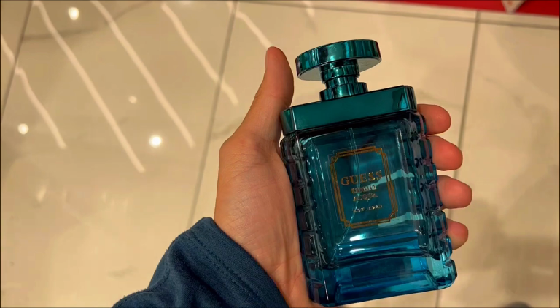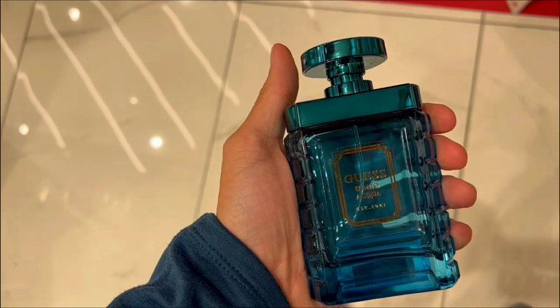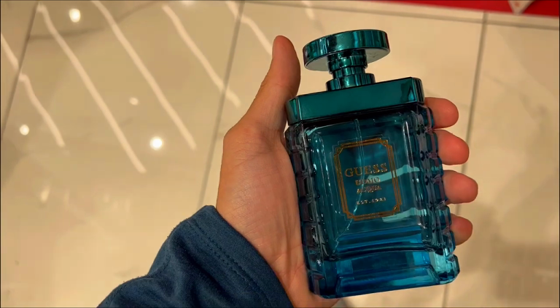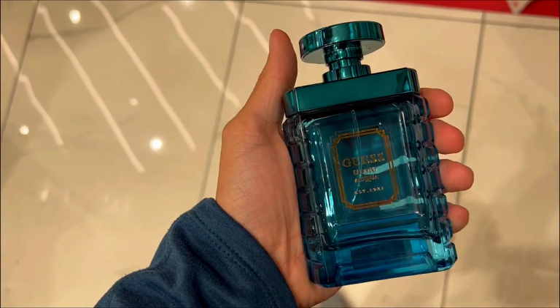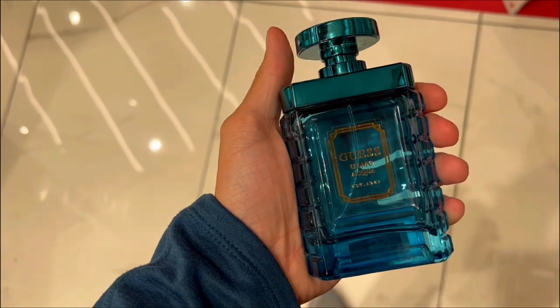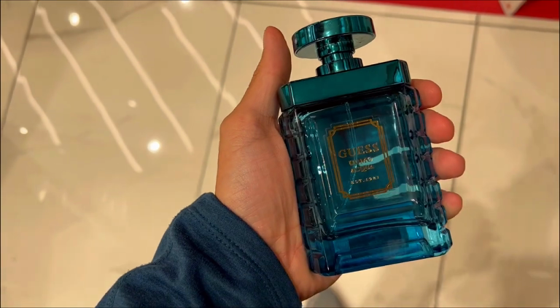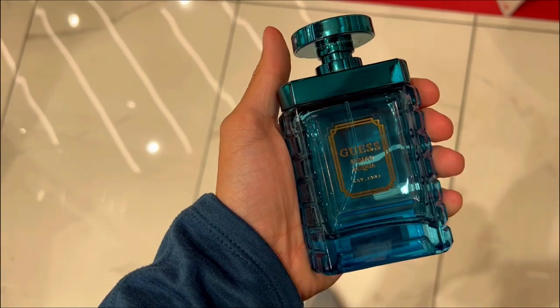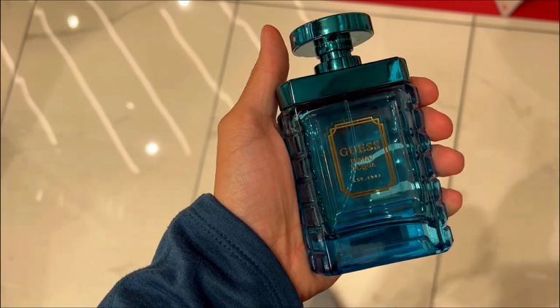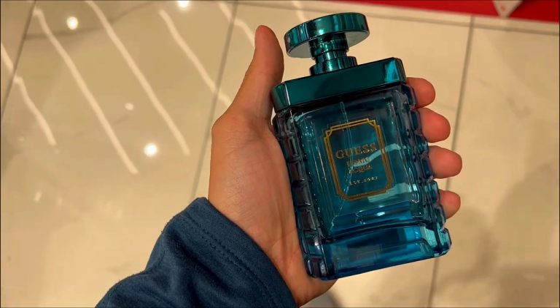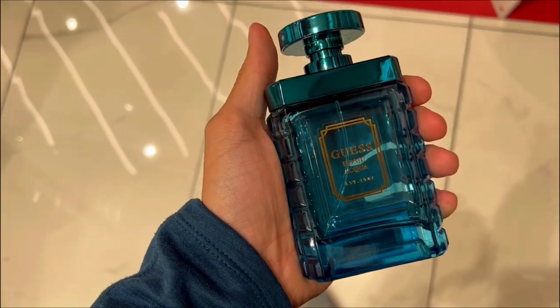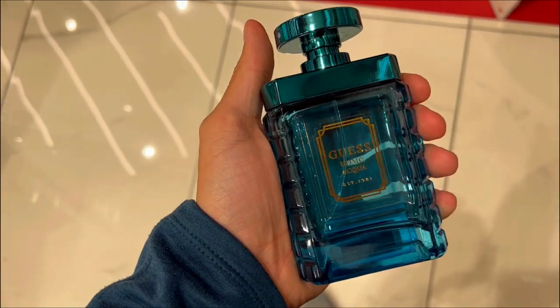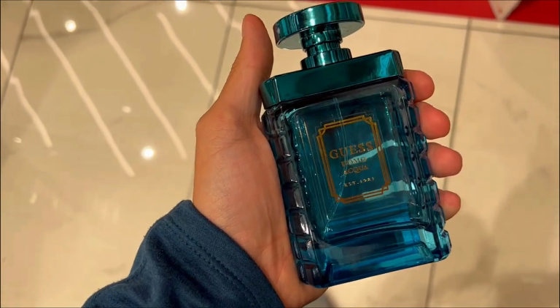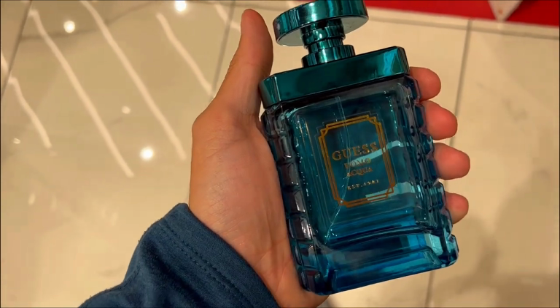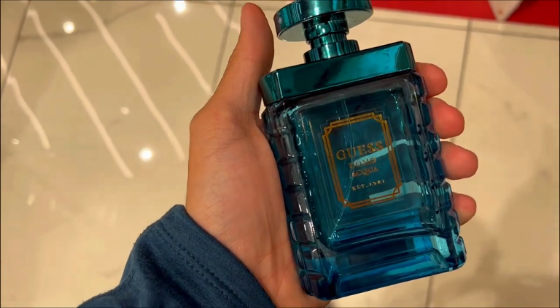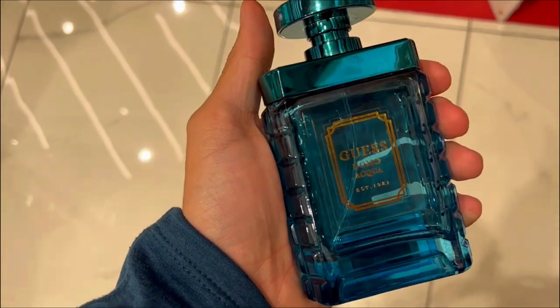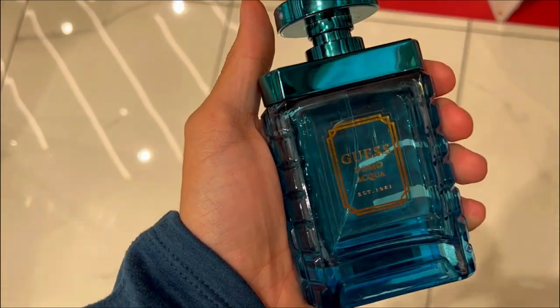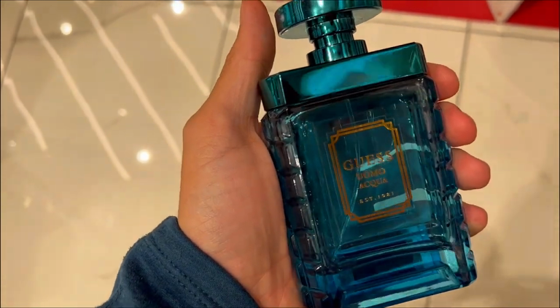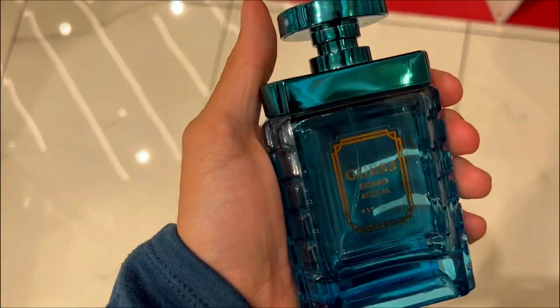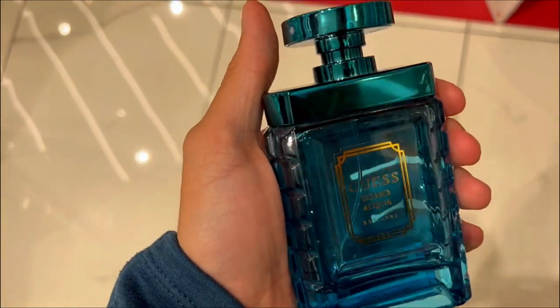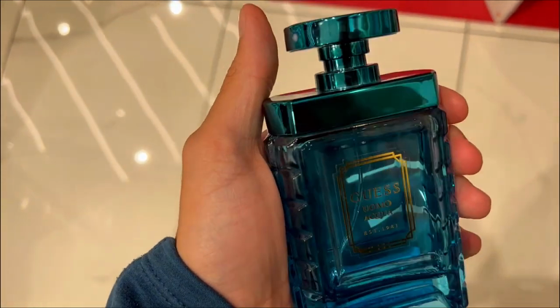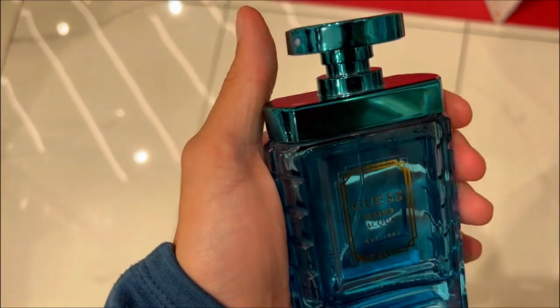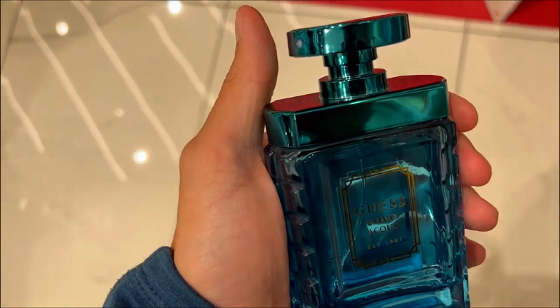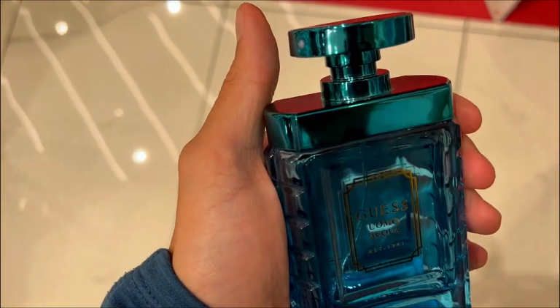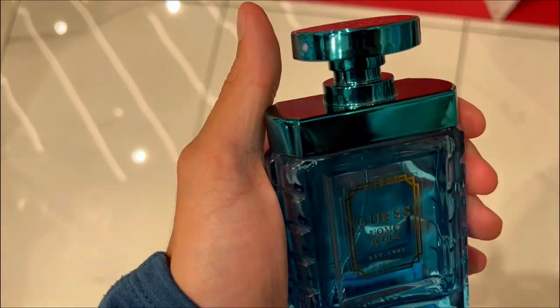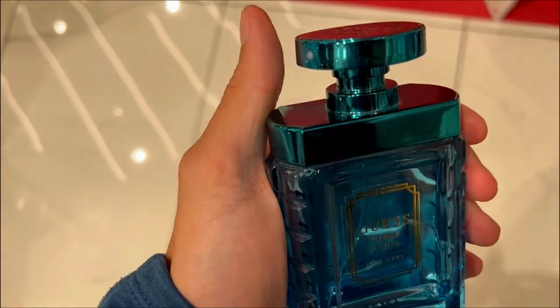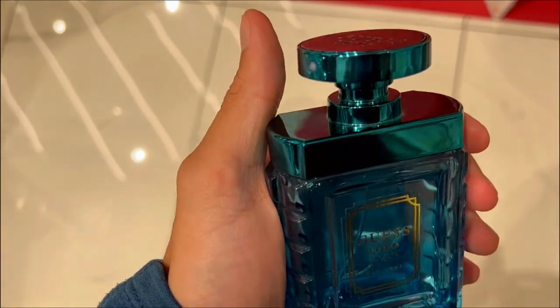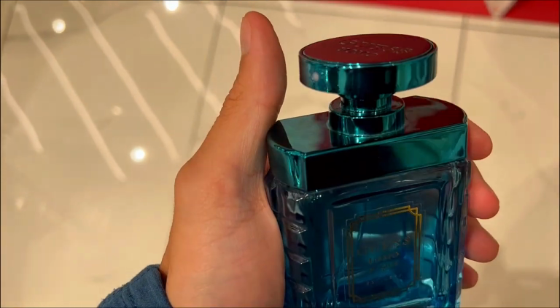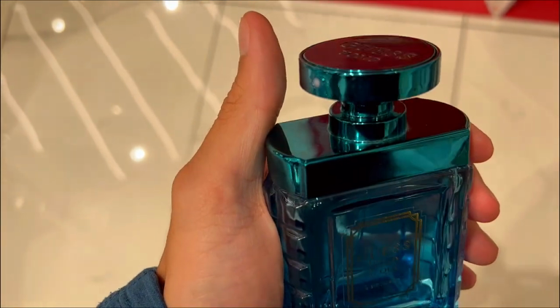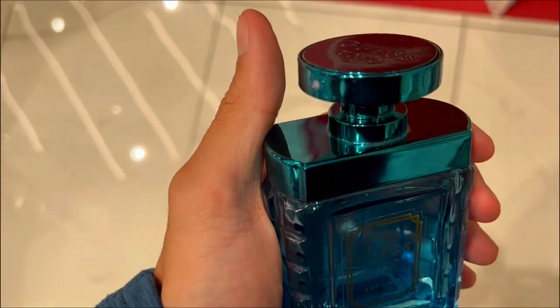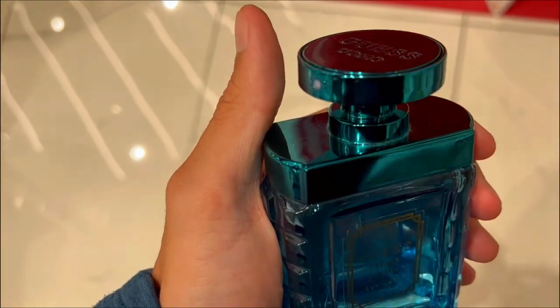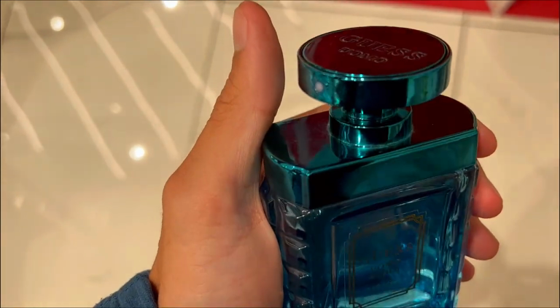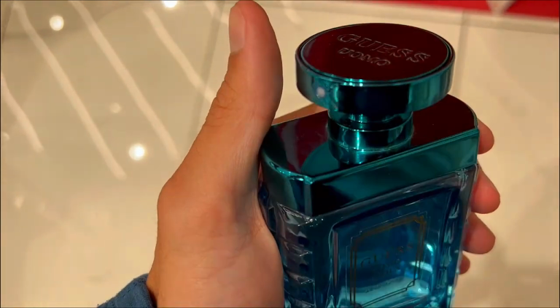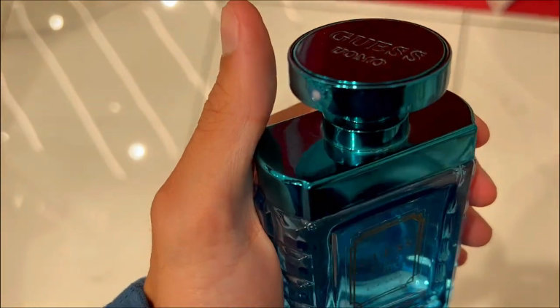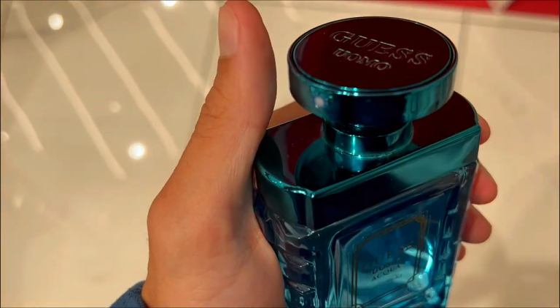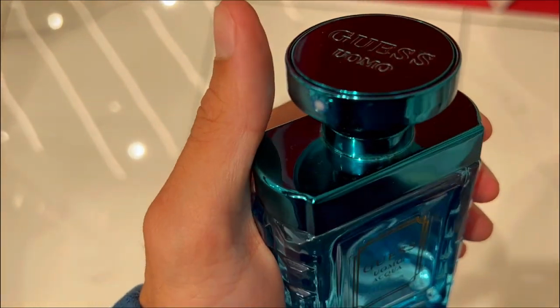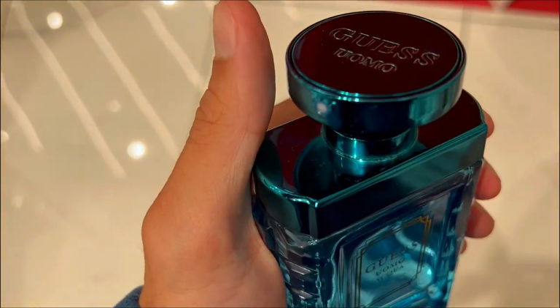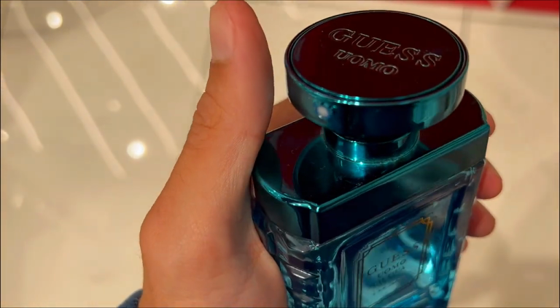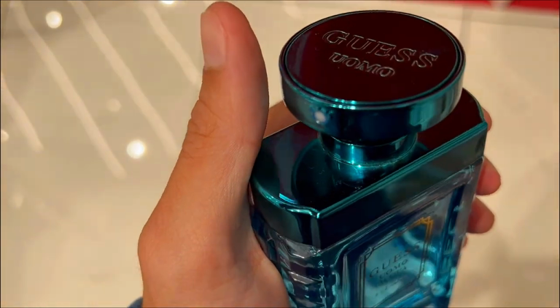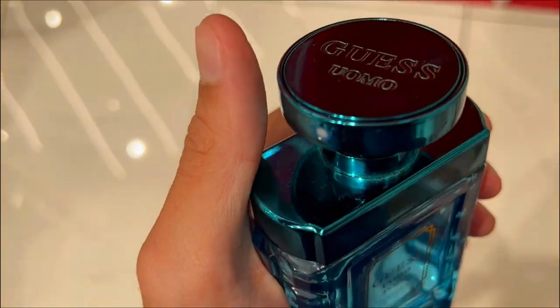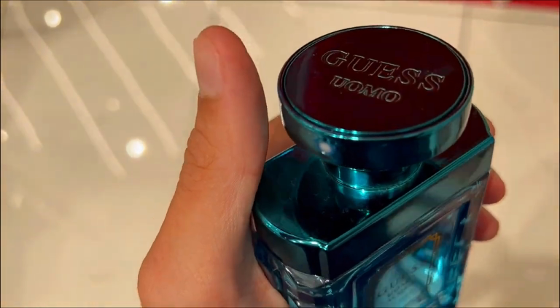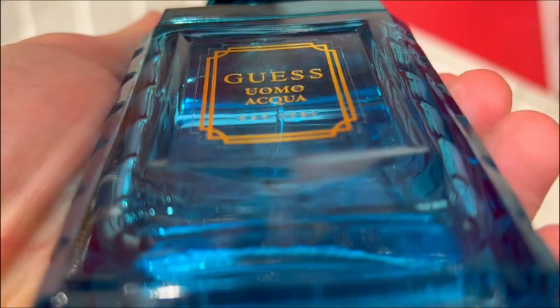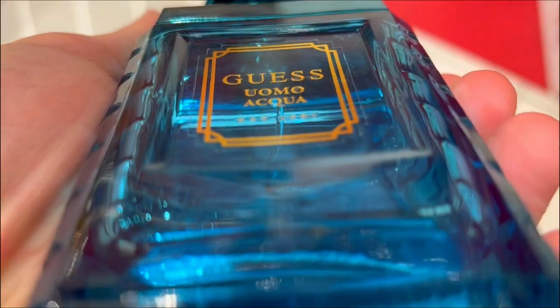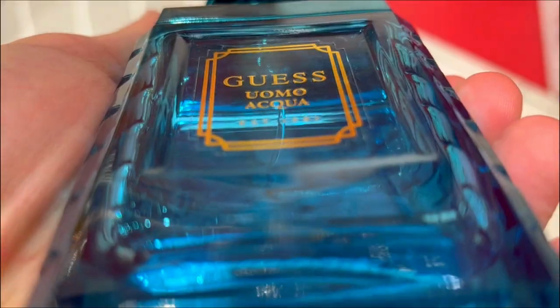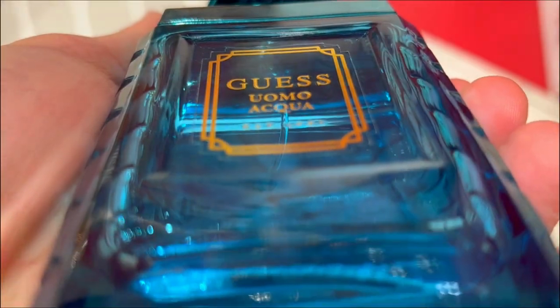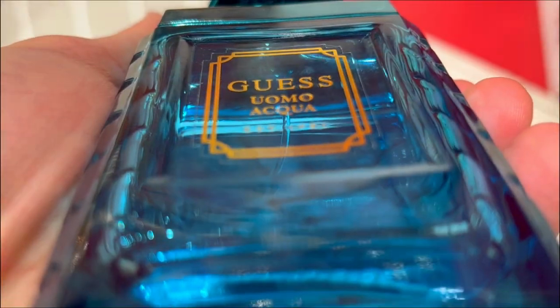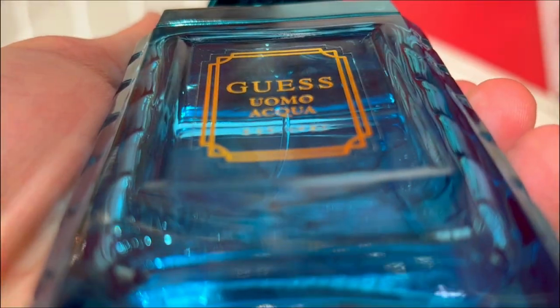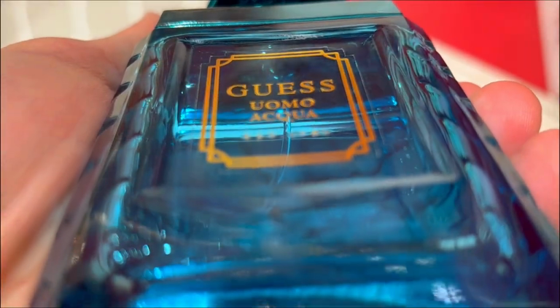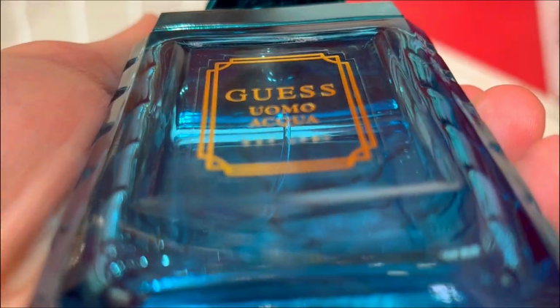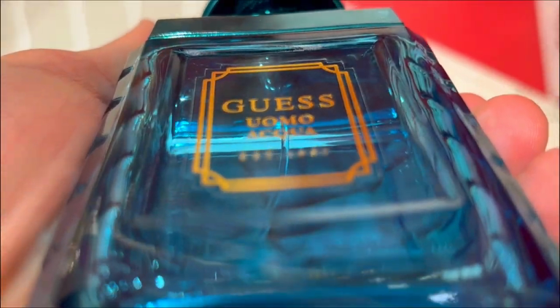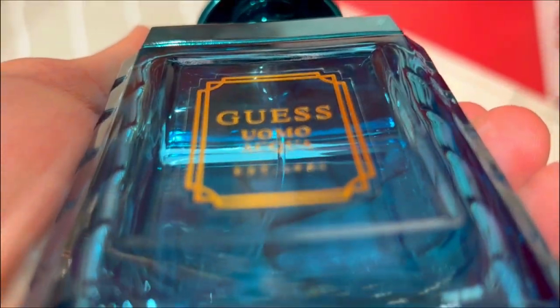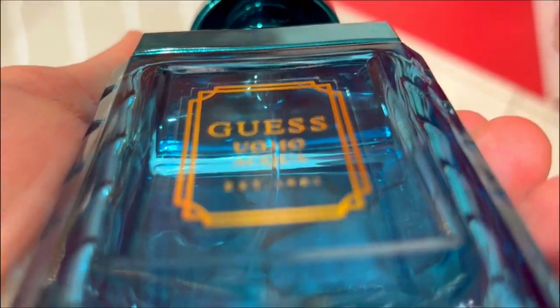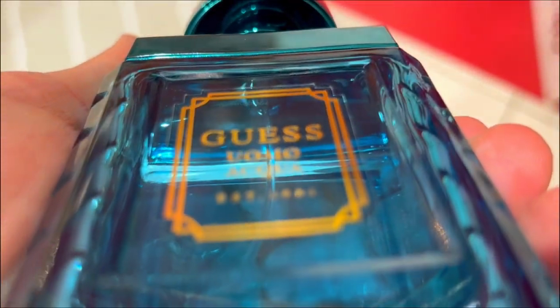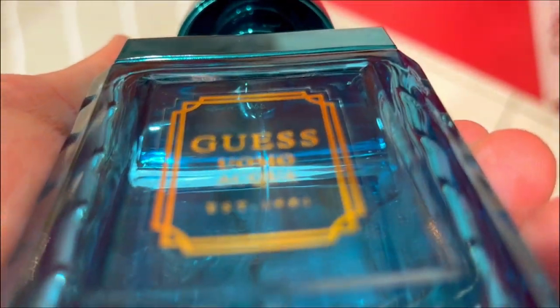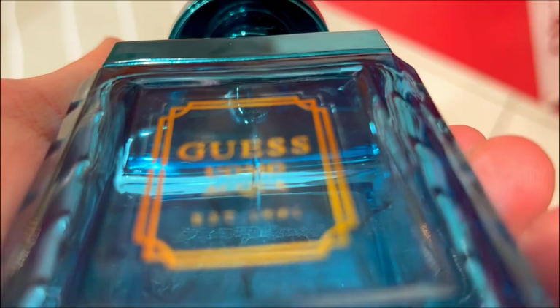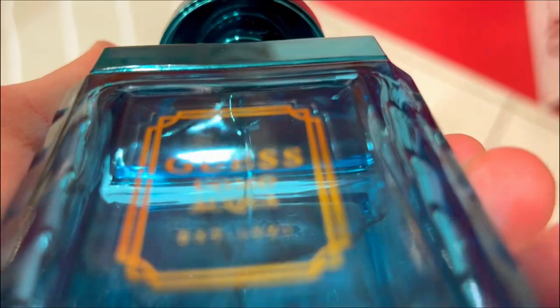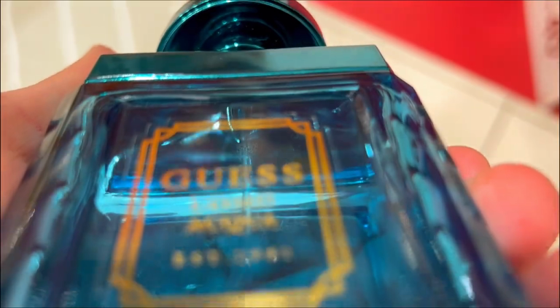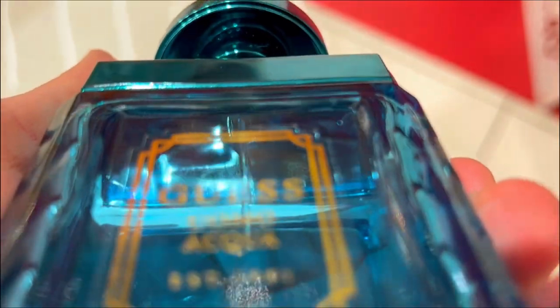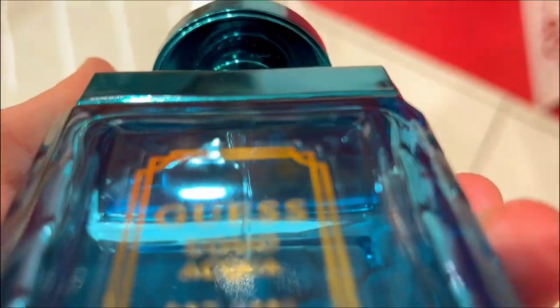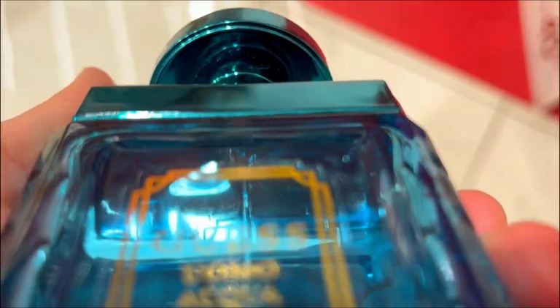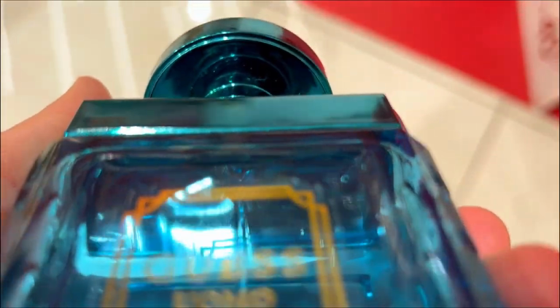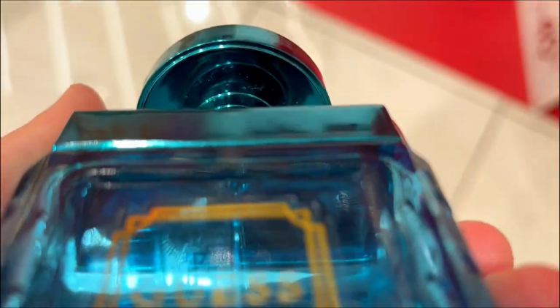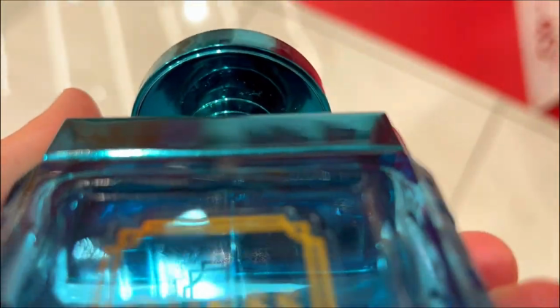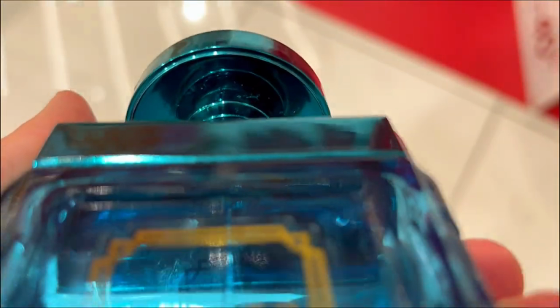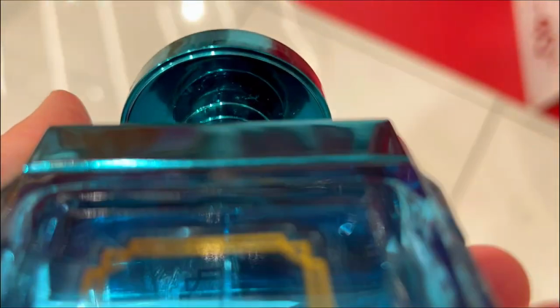Everyone's getting Guess Homme Aqua, but is it really worth it? Here are three things you need to know about this cologne.